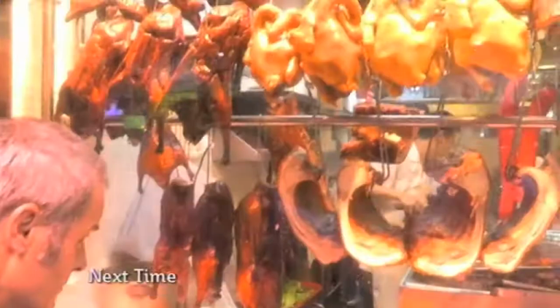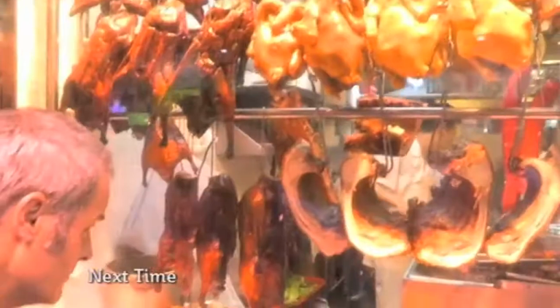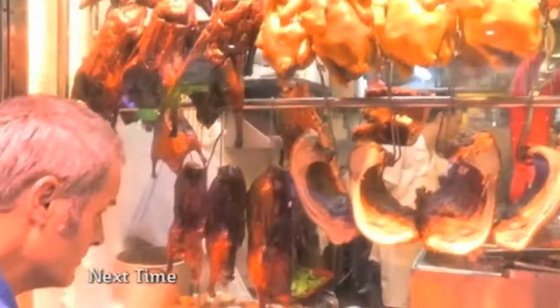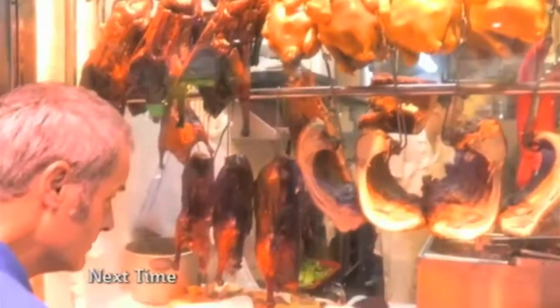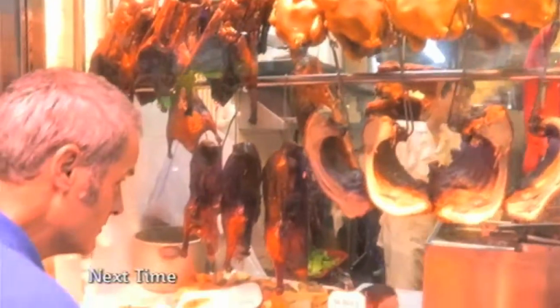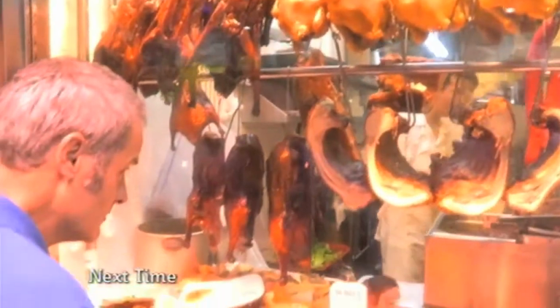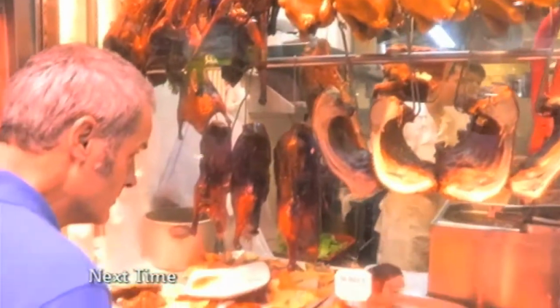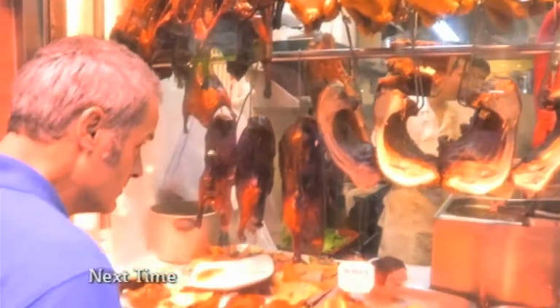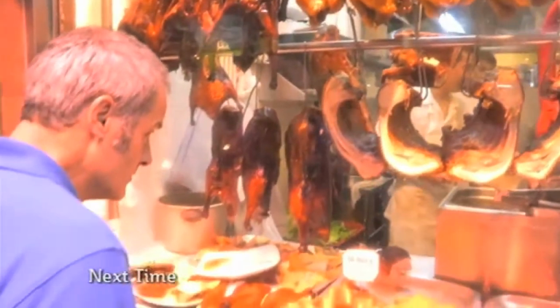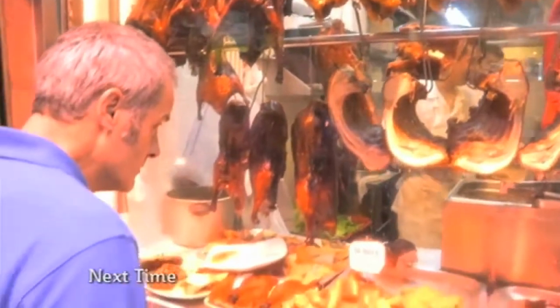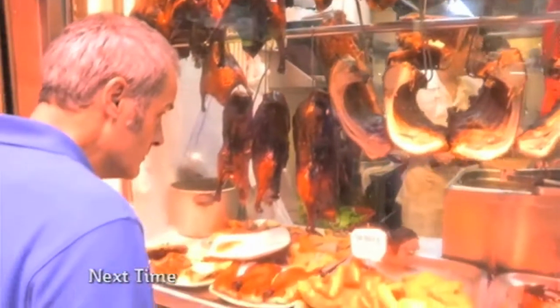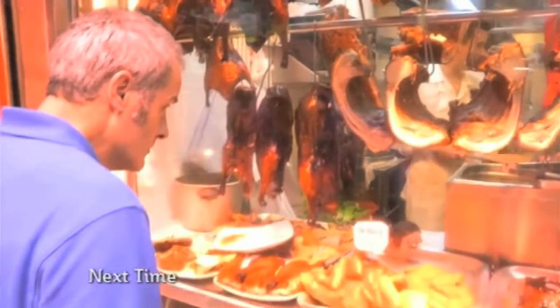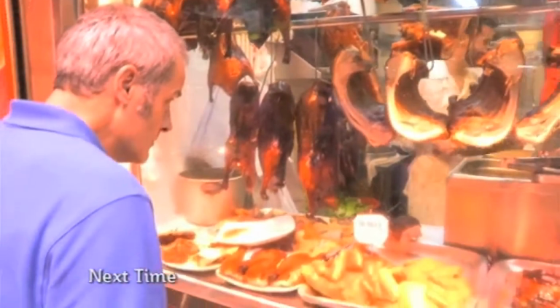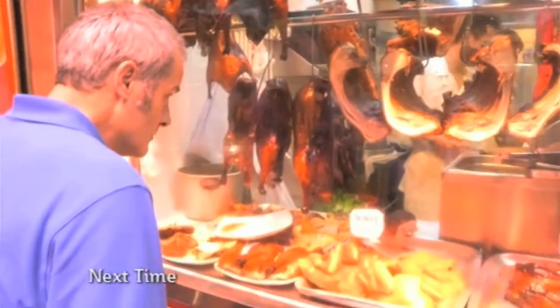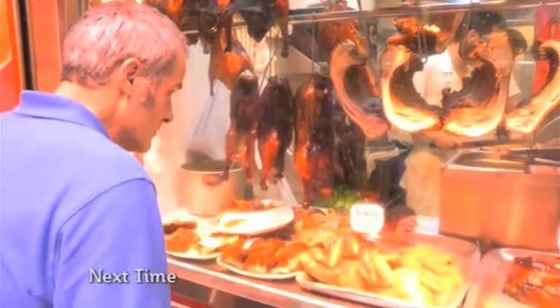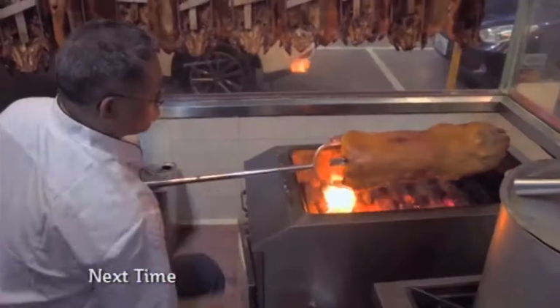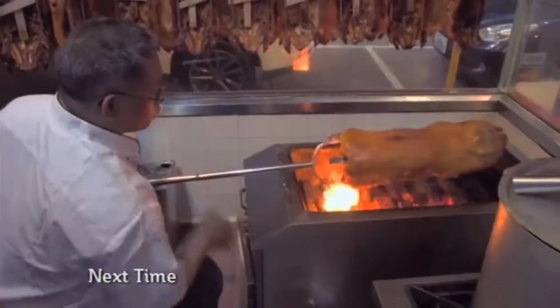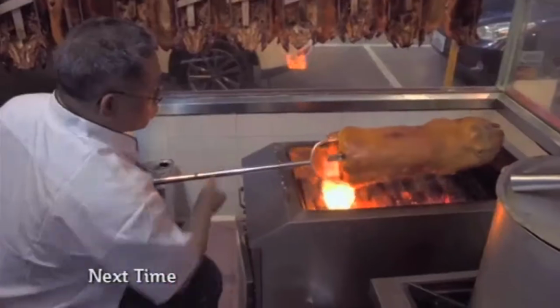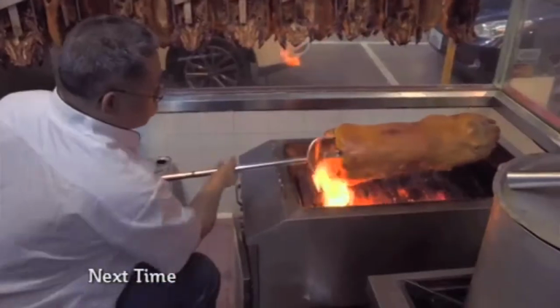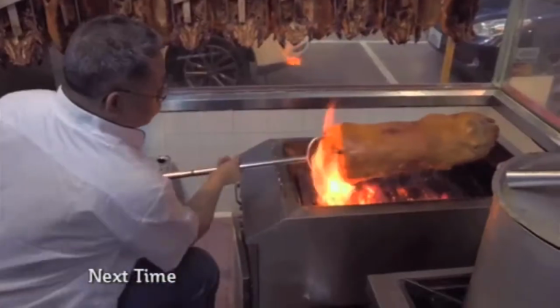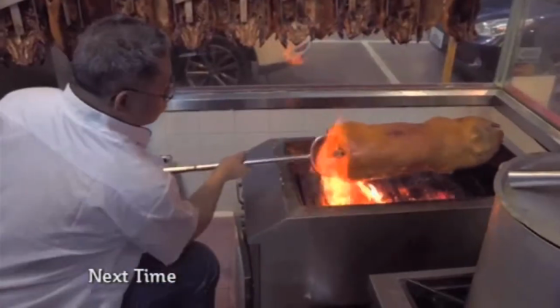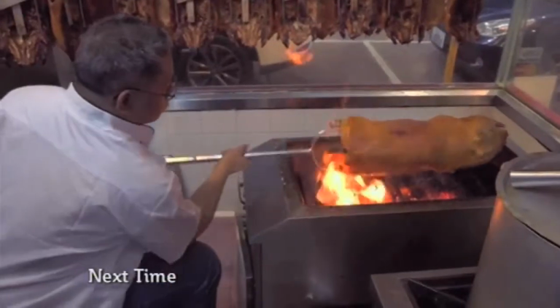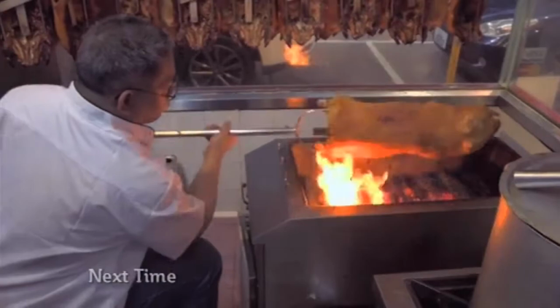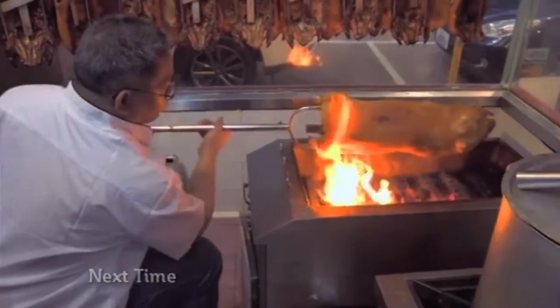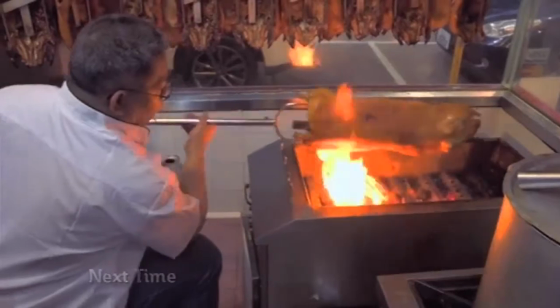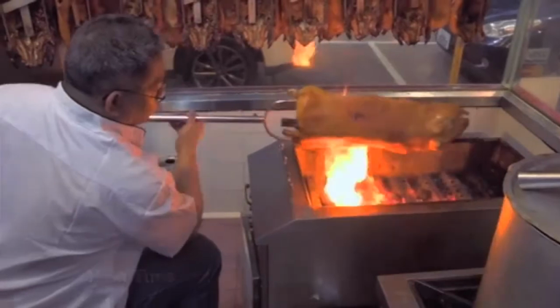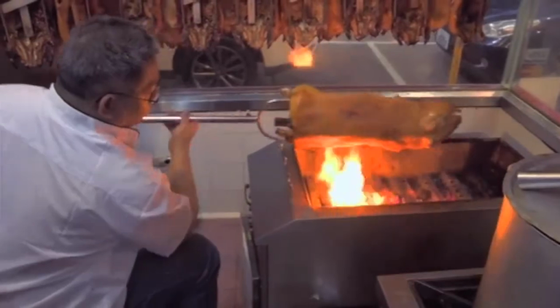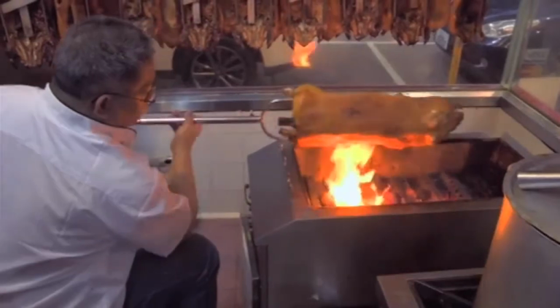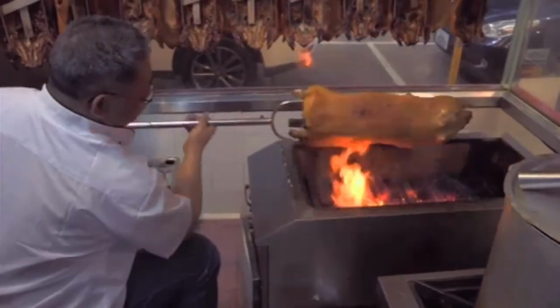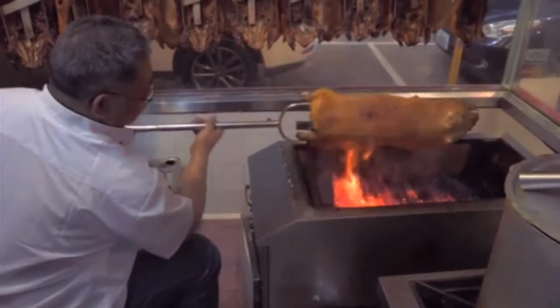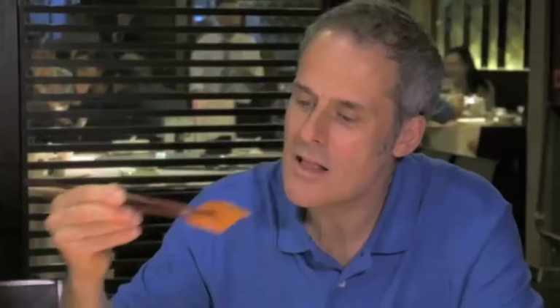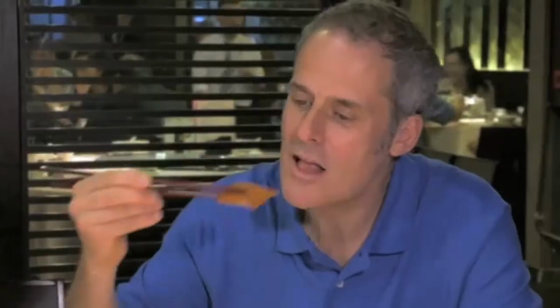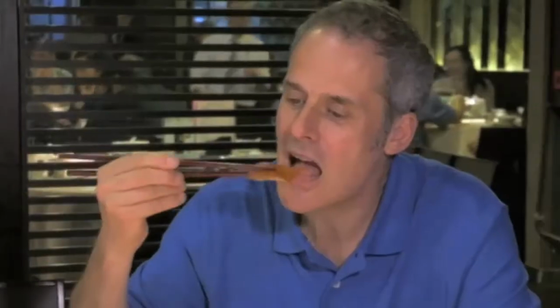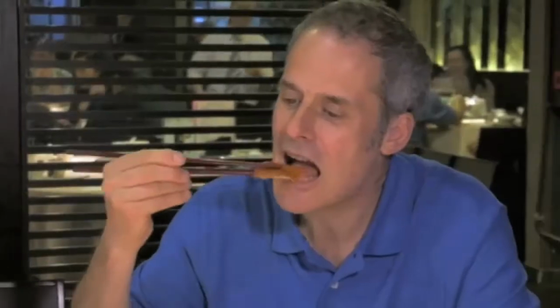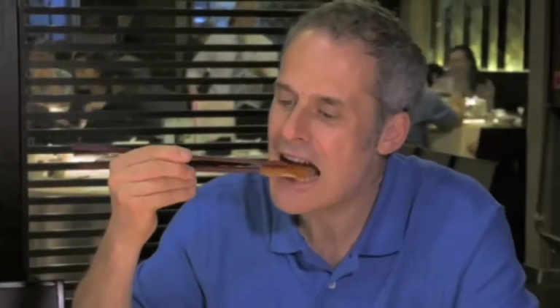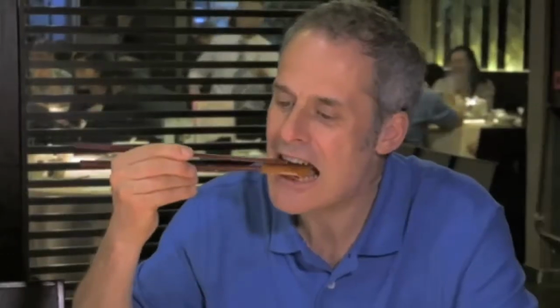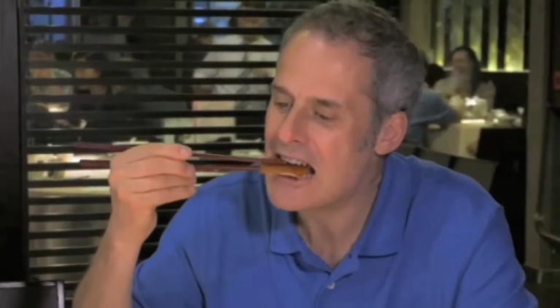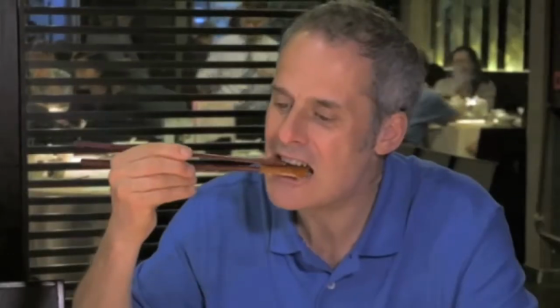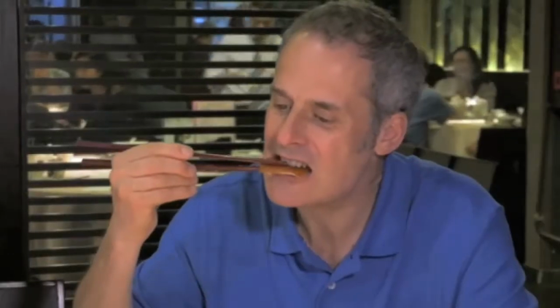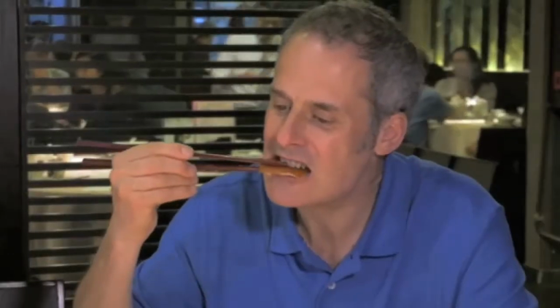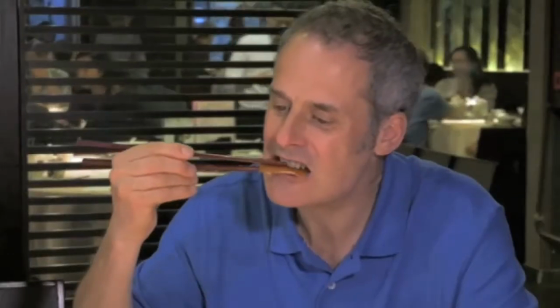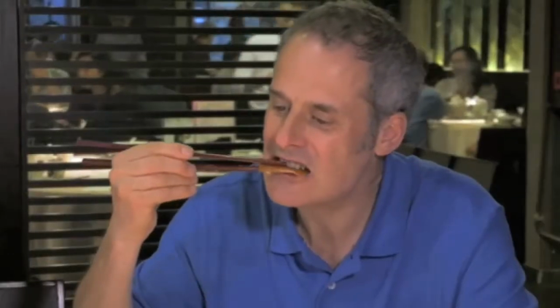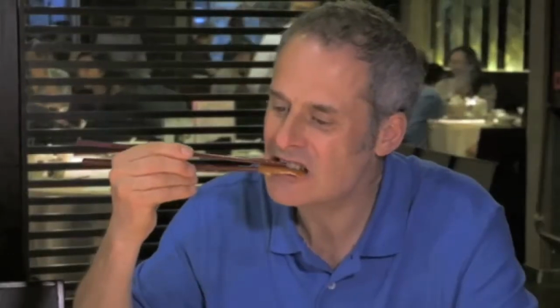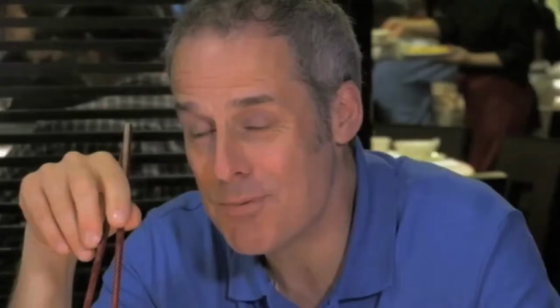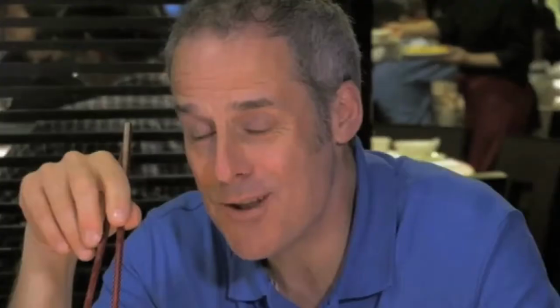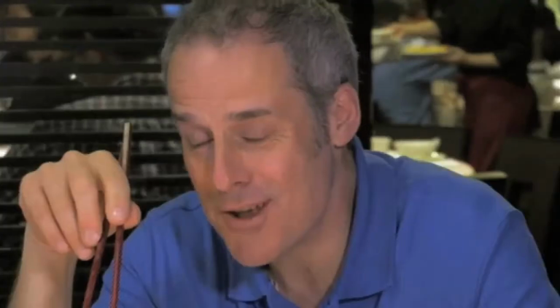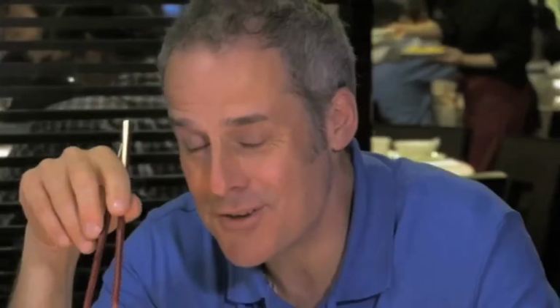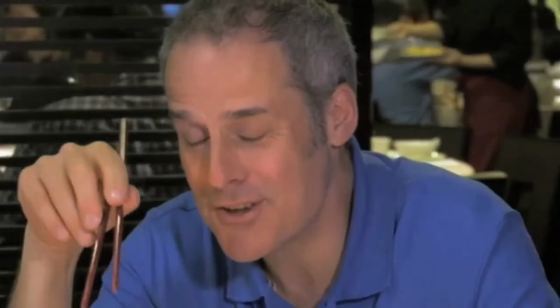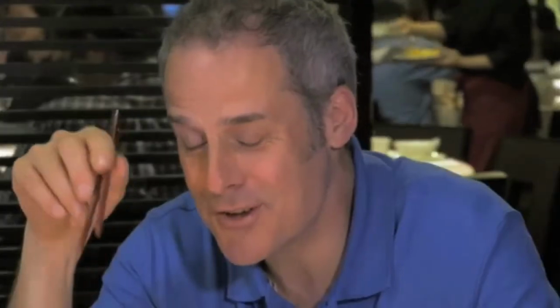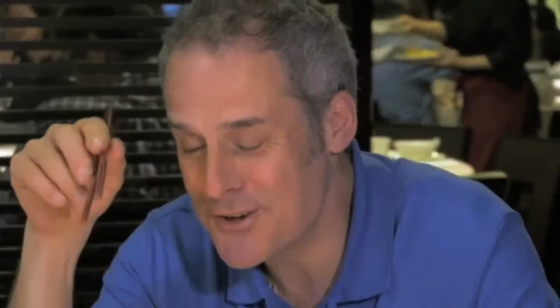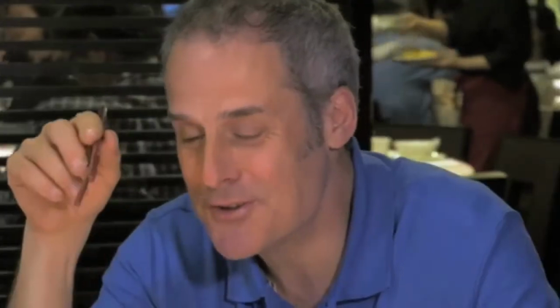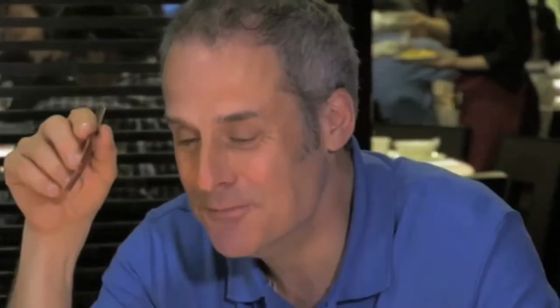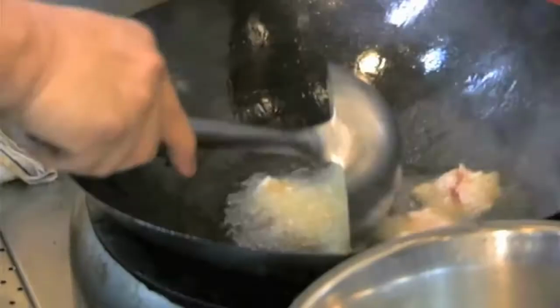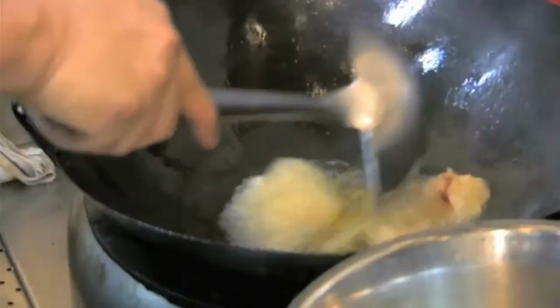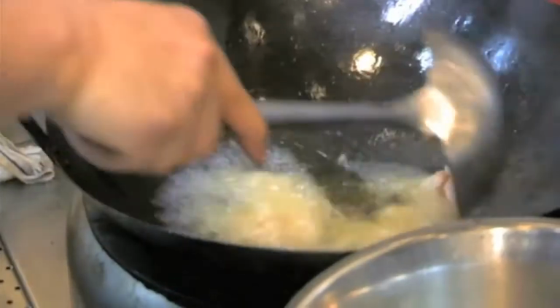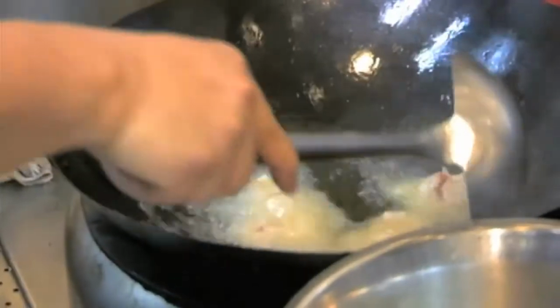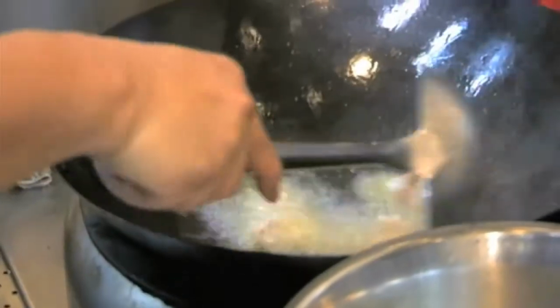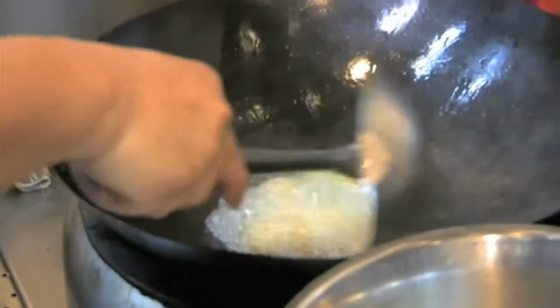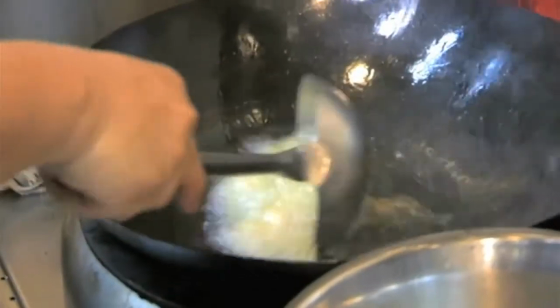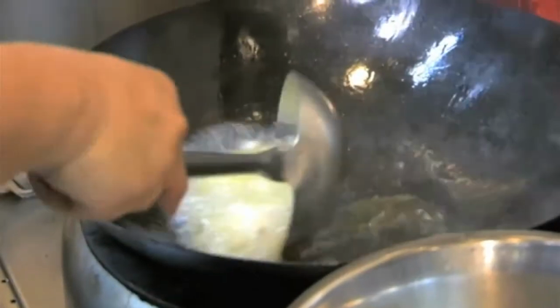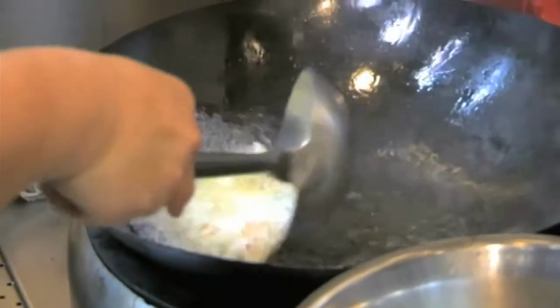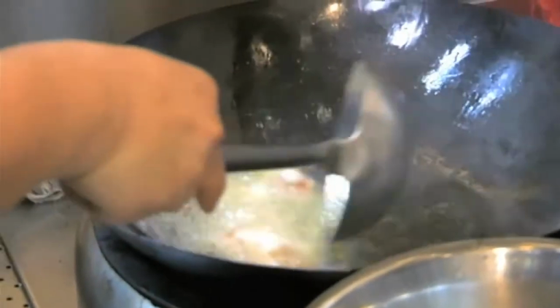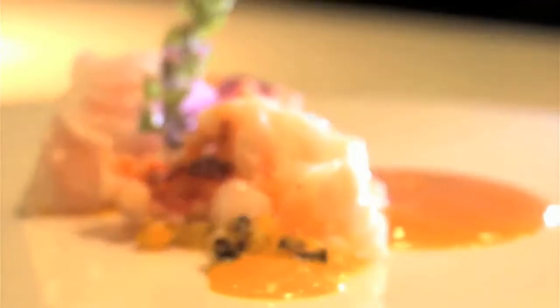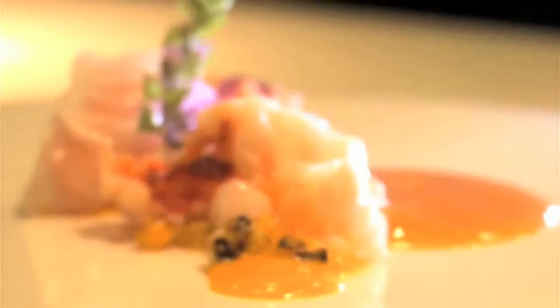Hong Kong's main meals — mouthwatering, bloody good, and taken to the extreme.